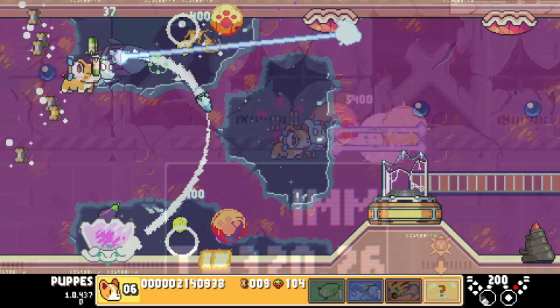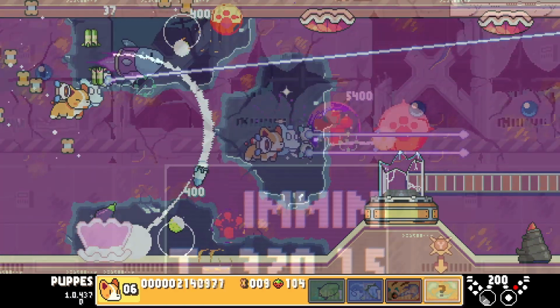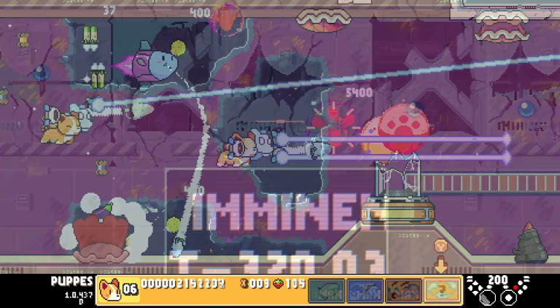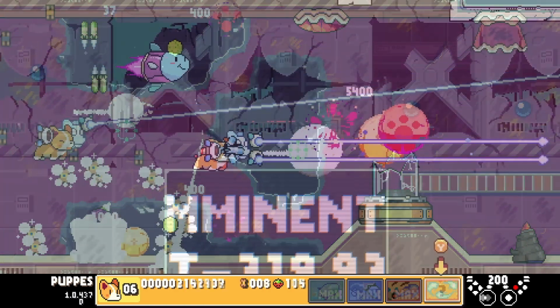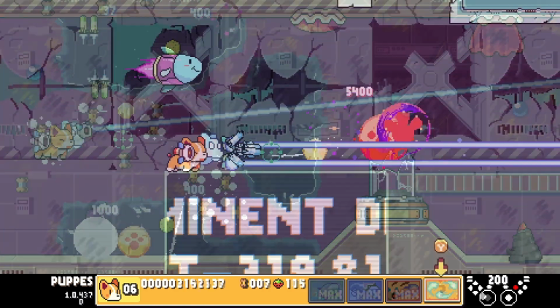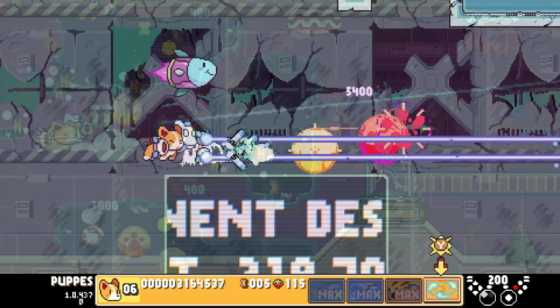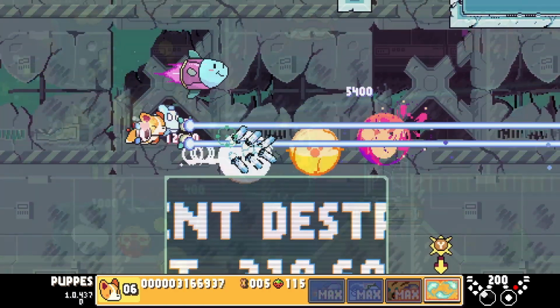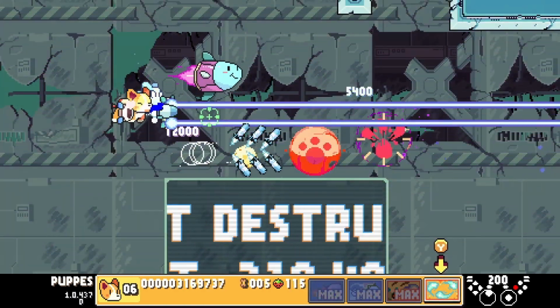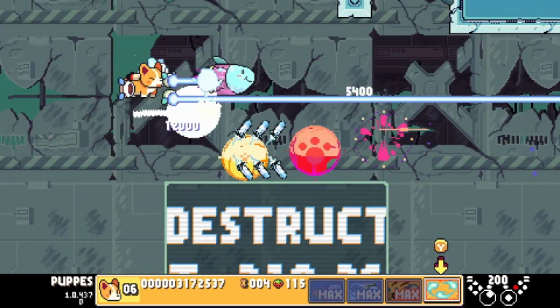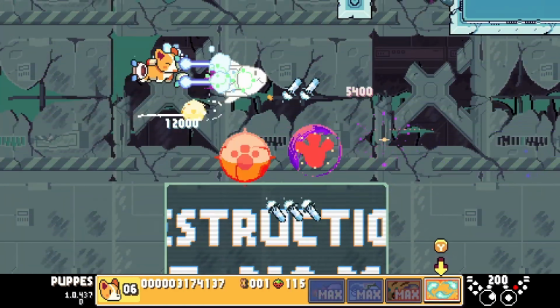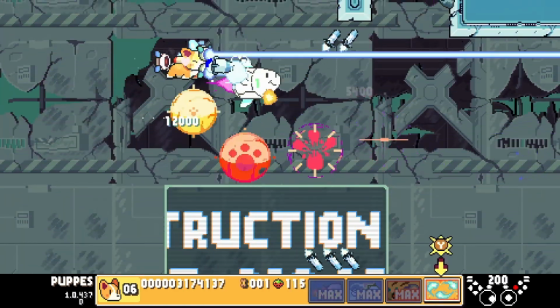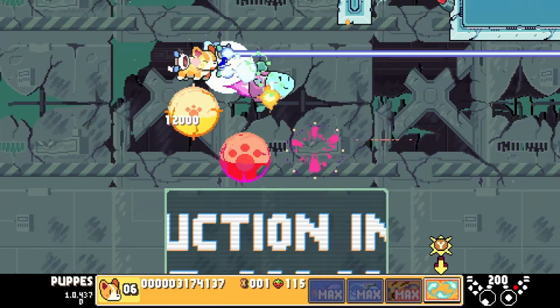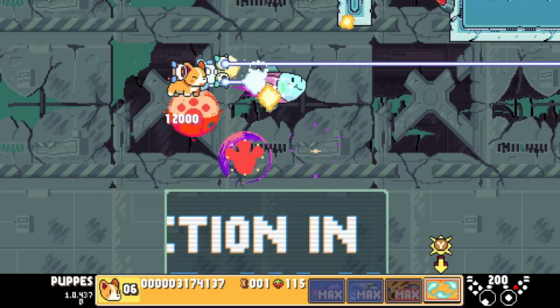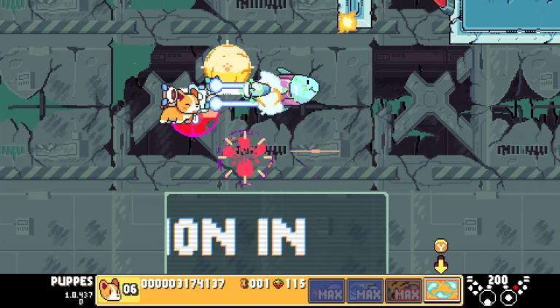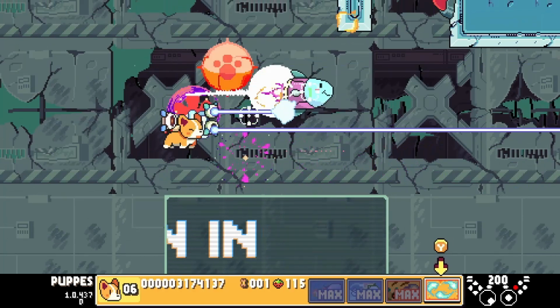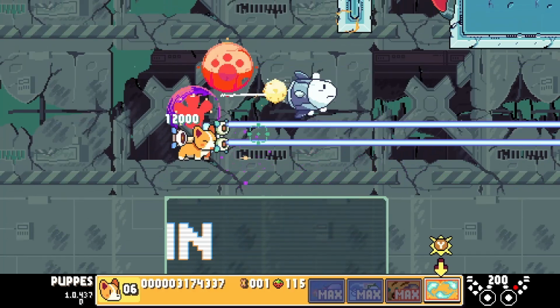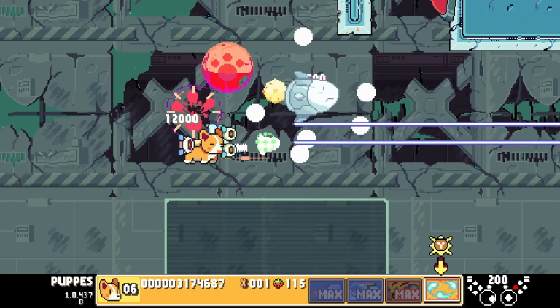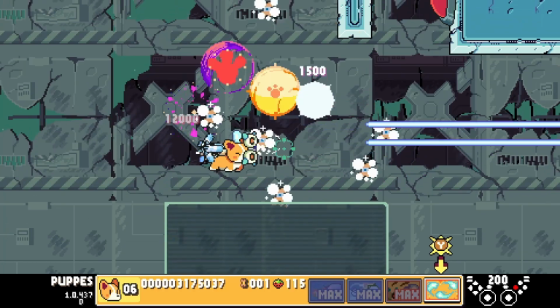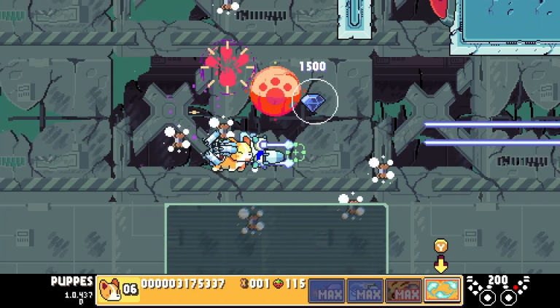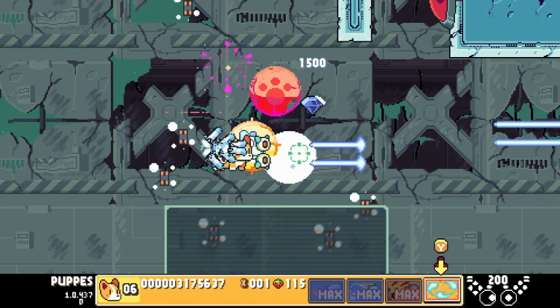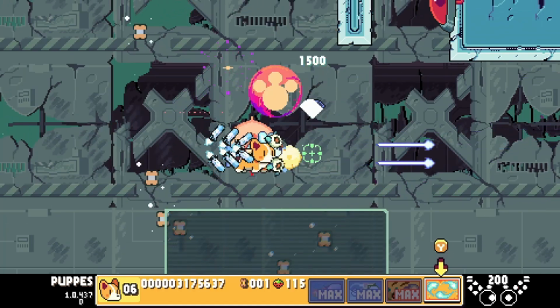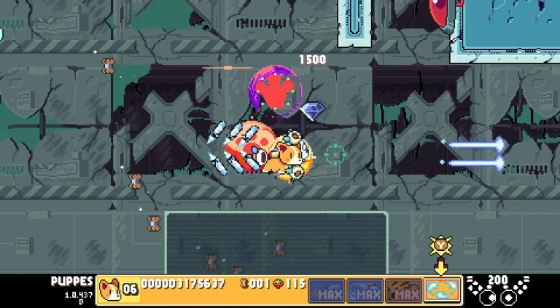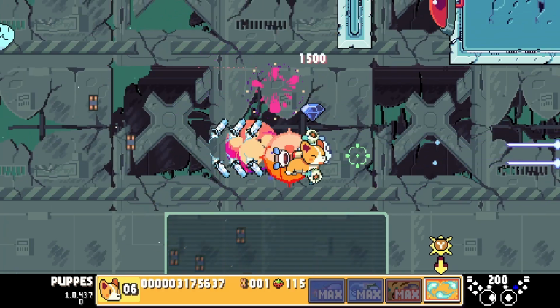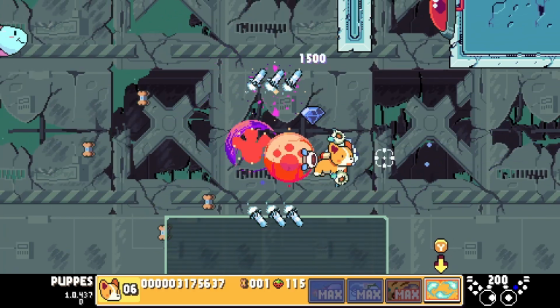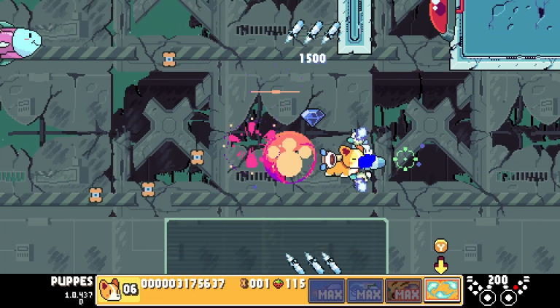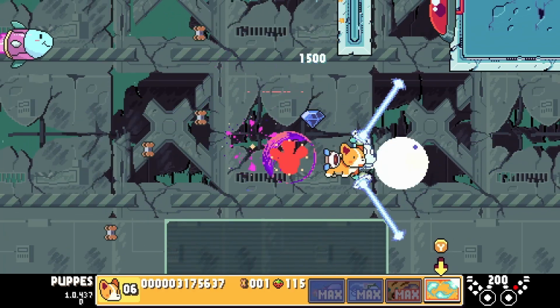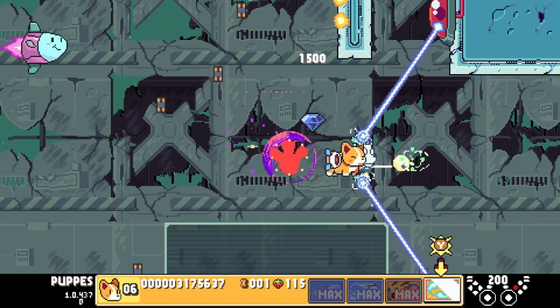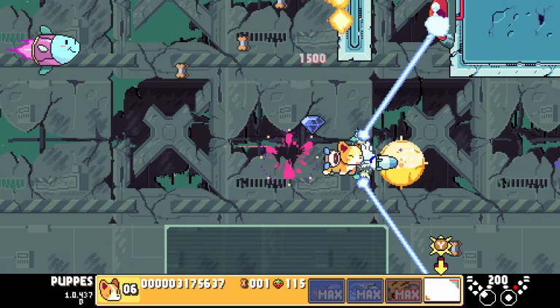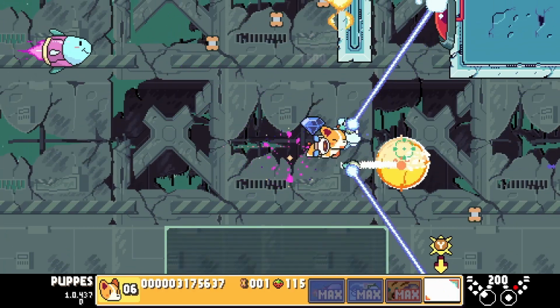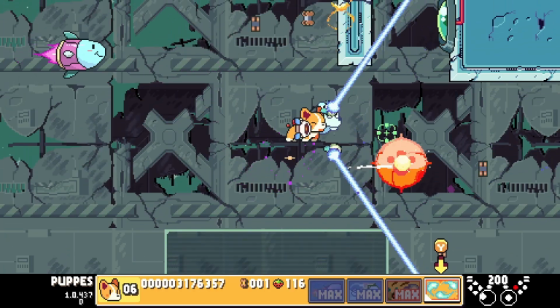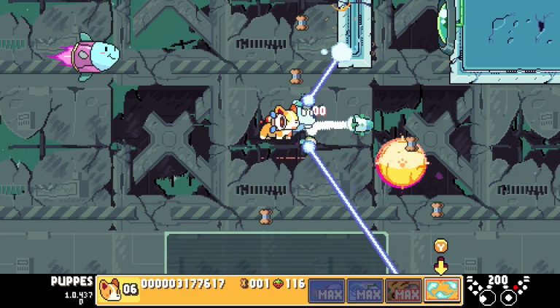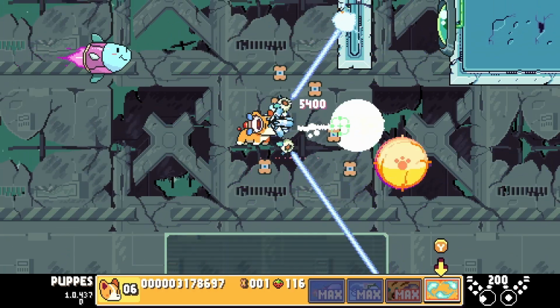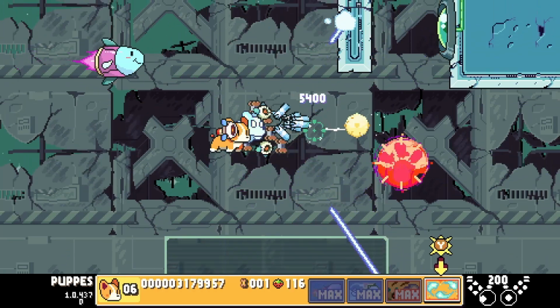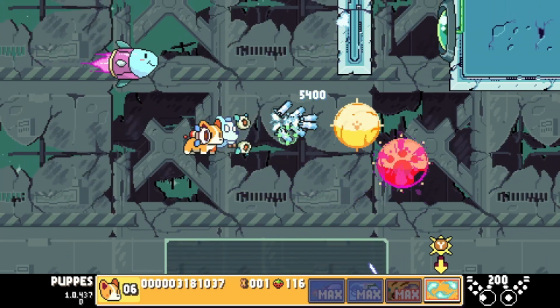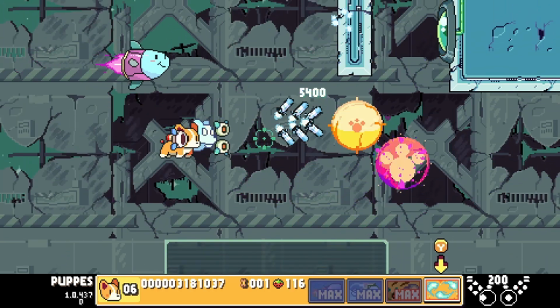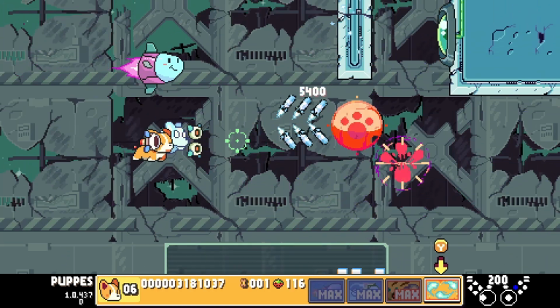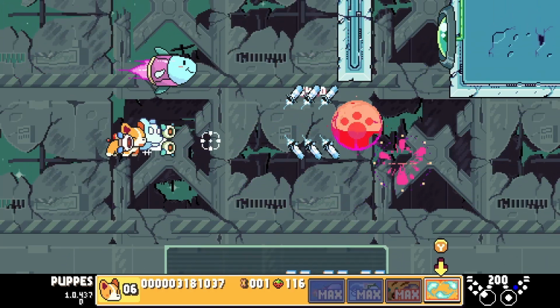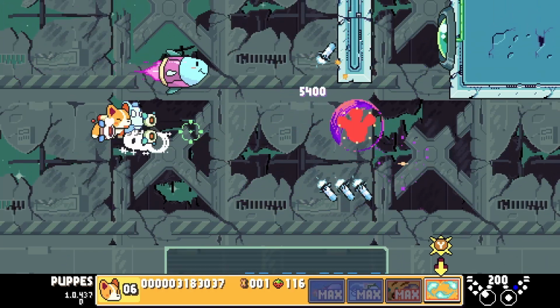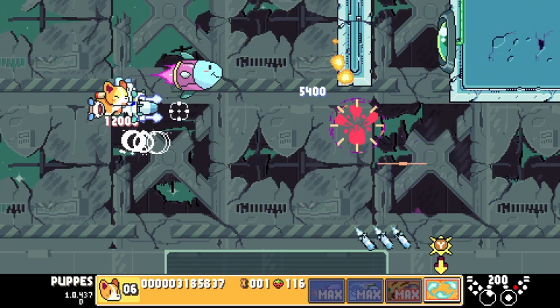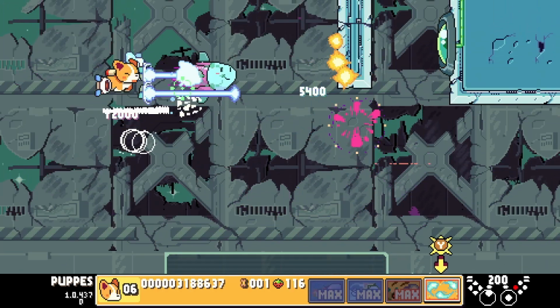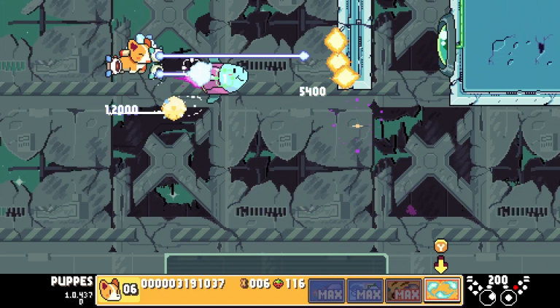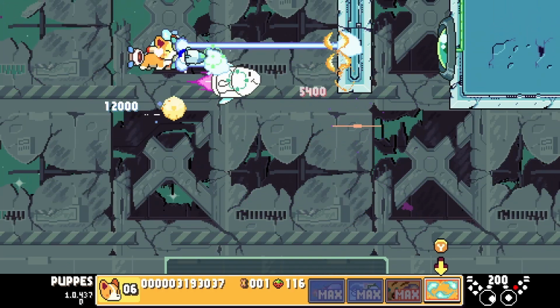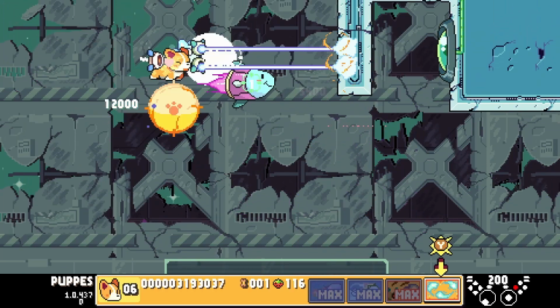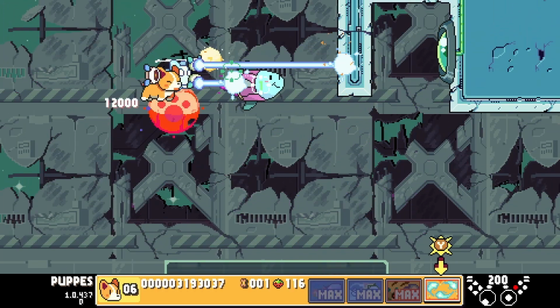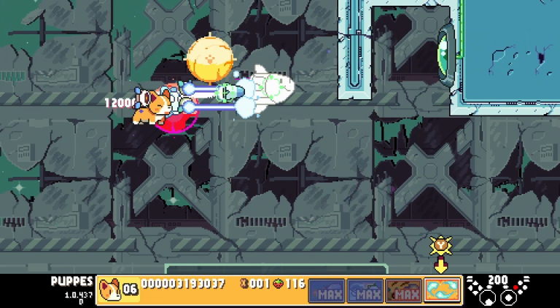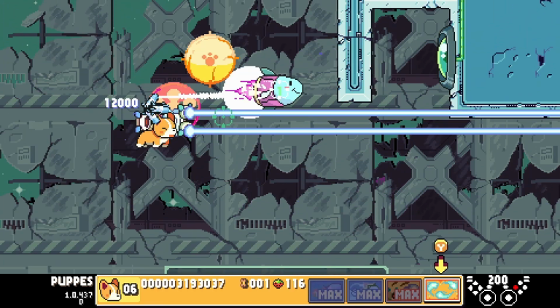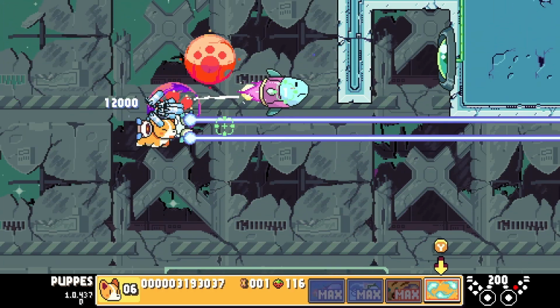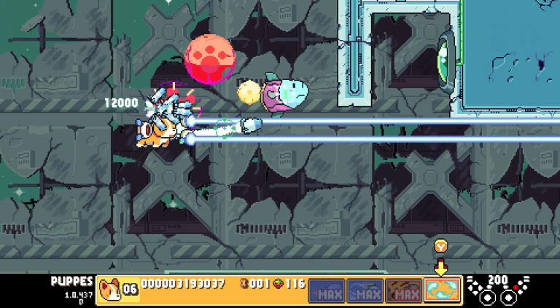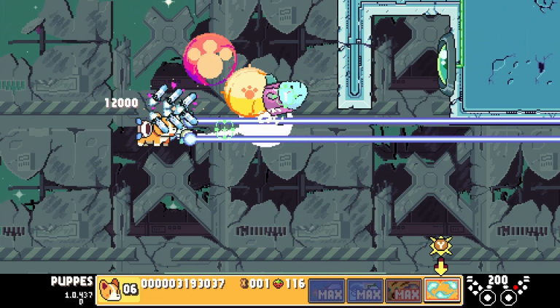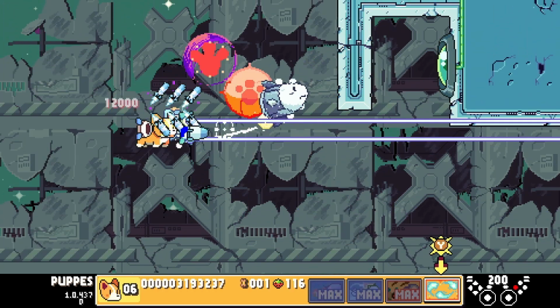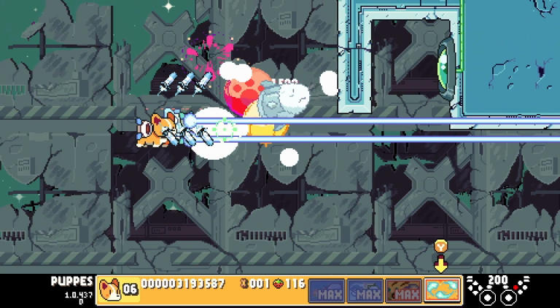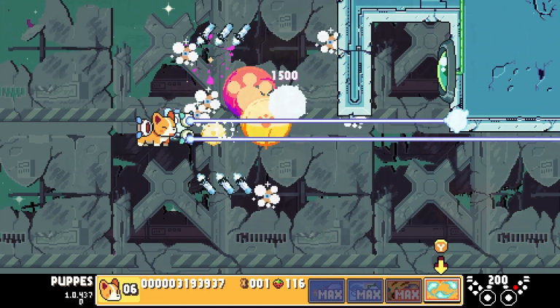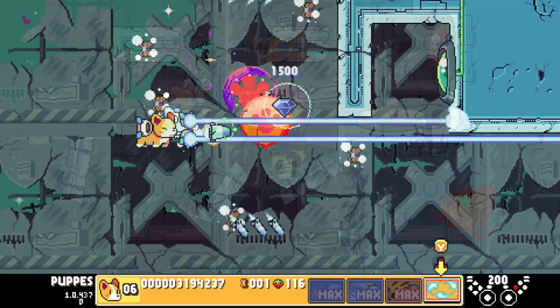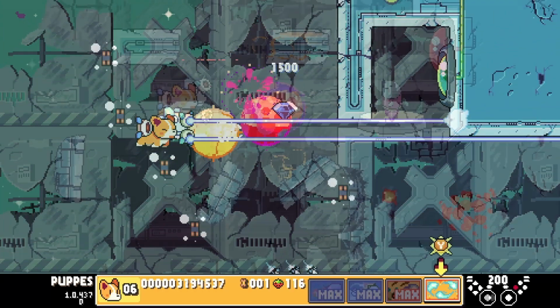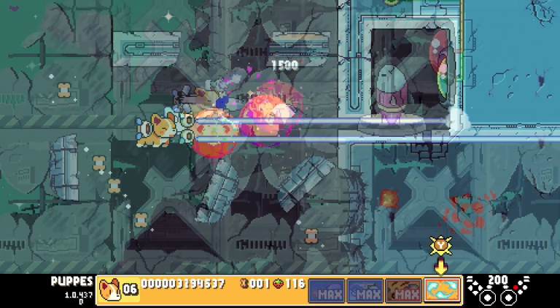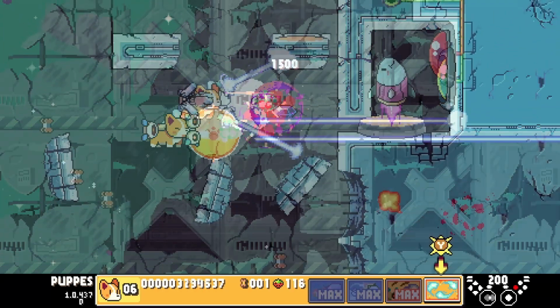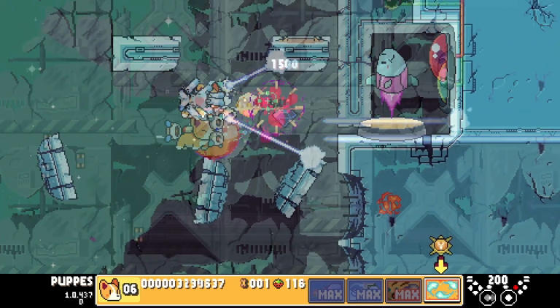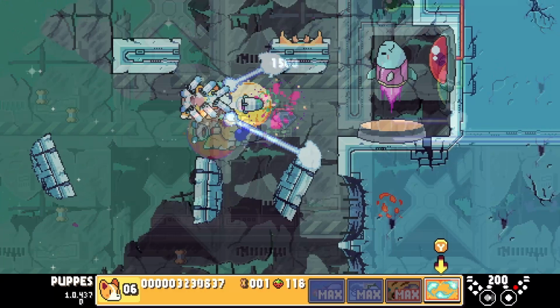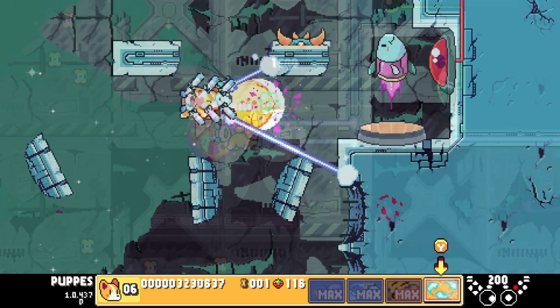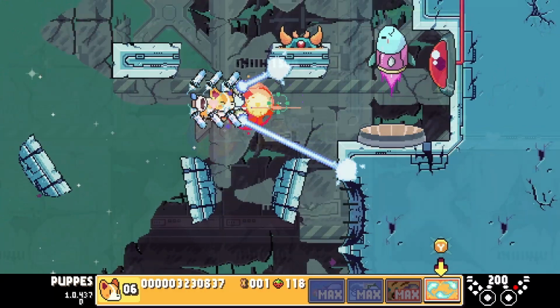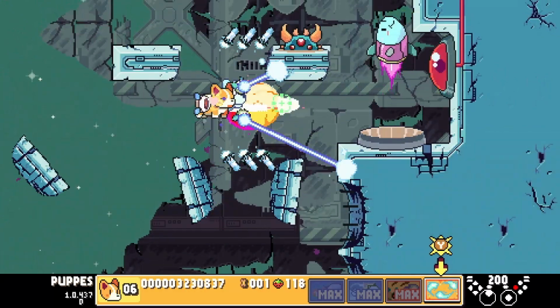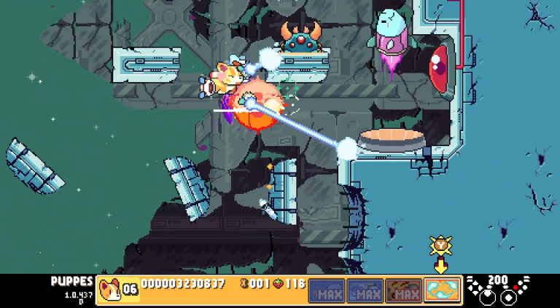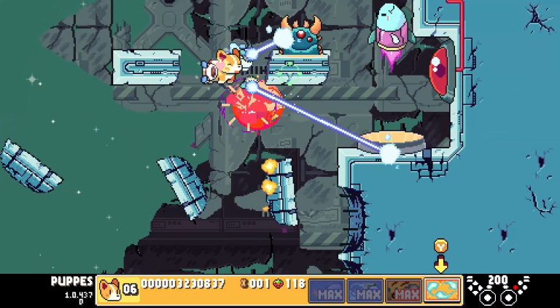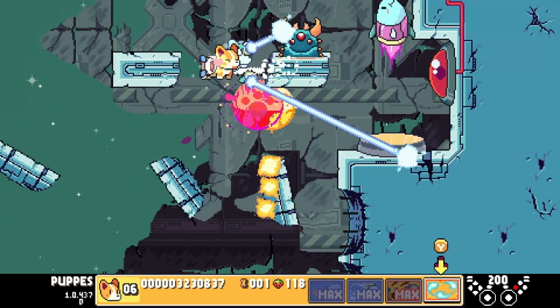To gain the second ability, on stage 2 after the space station core boss, trigger all the switches on the vertical section.